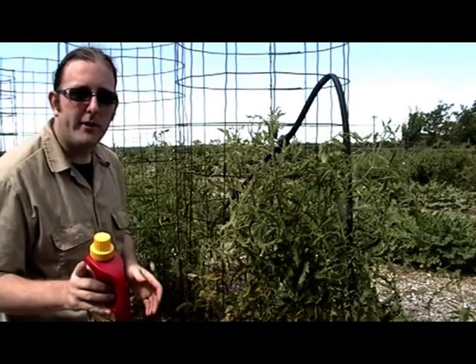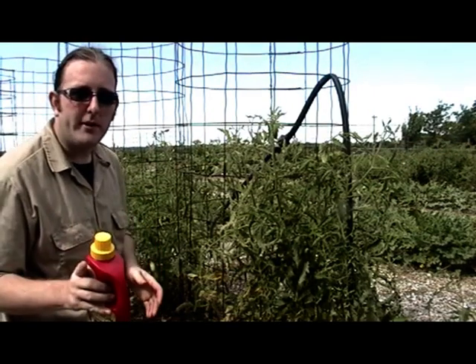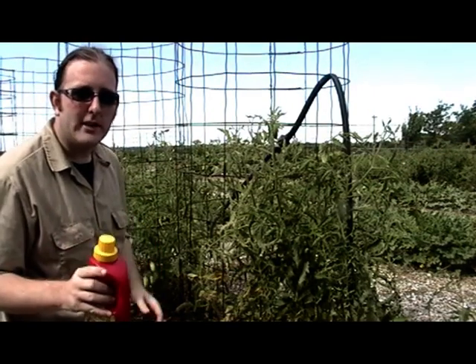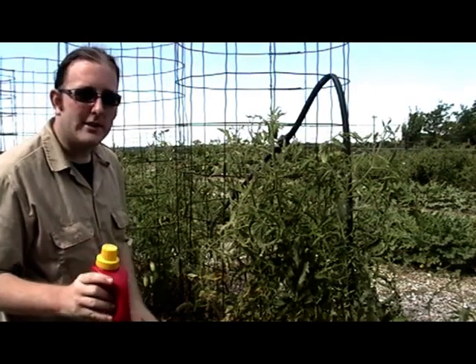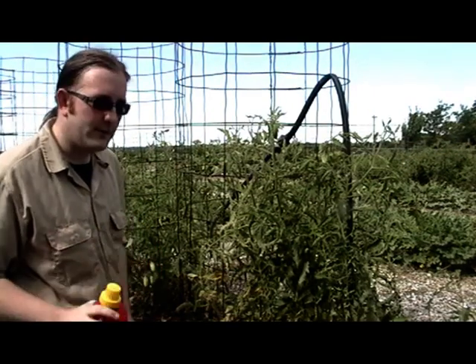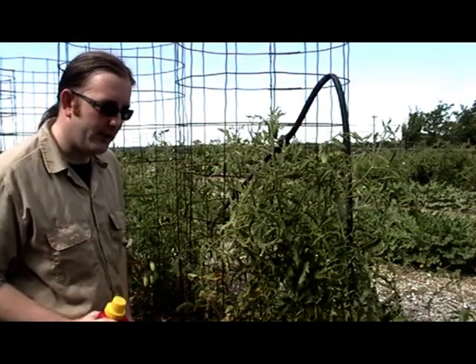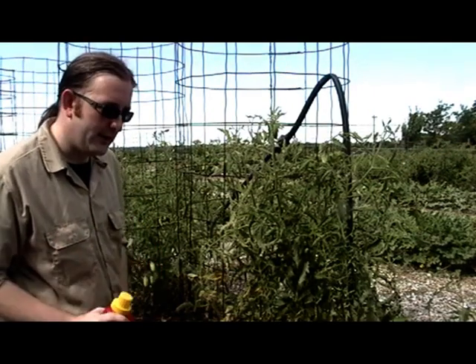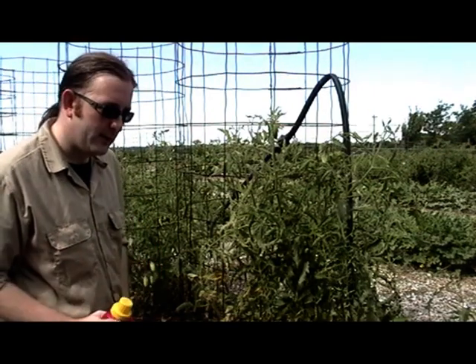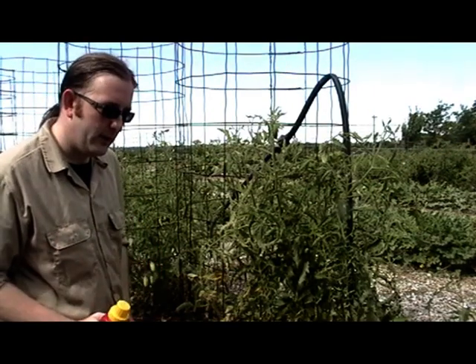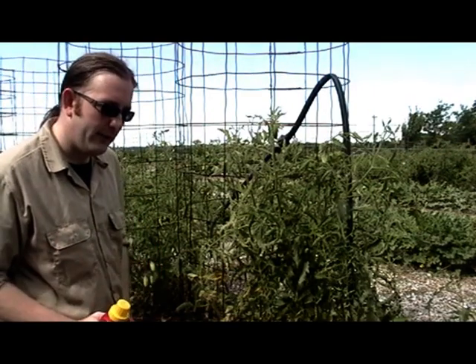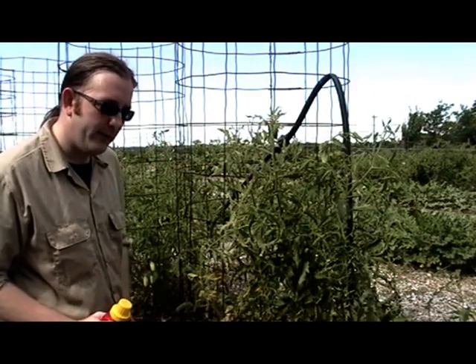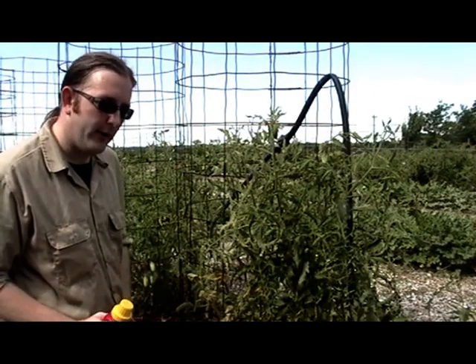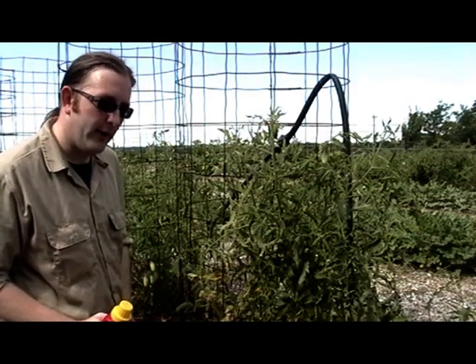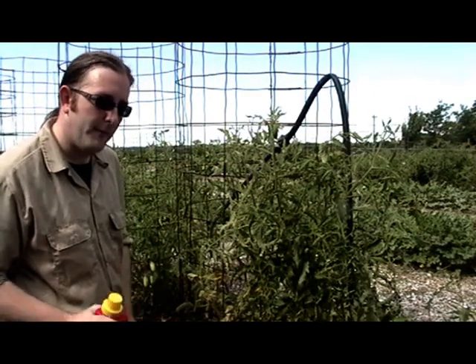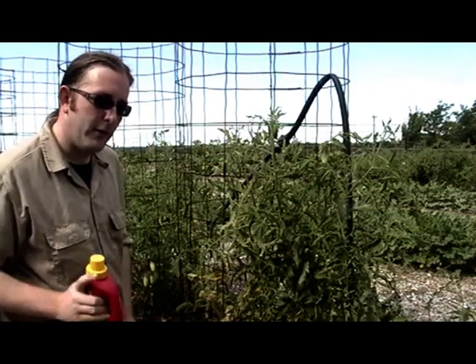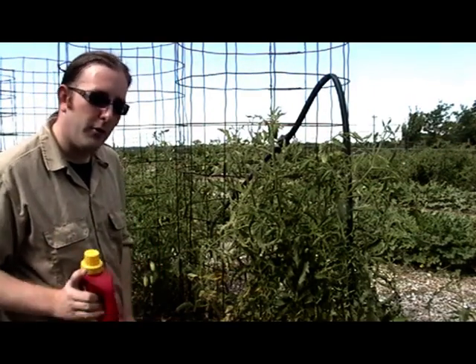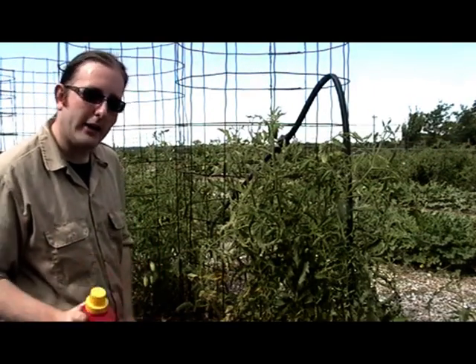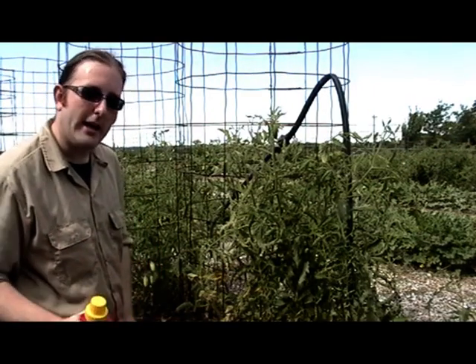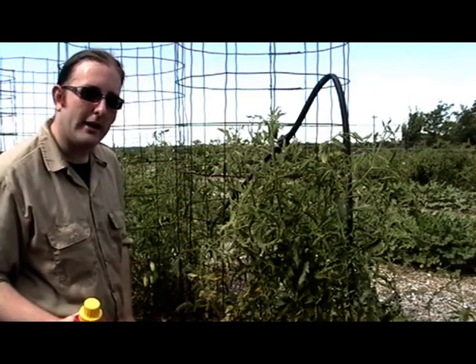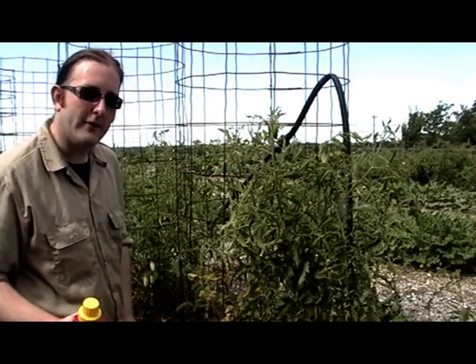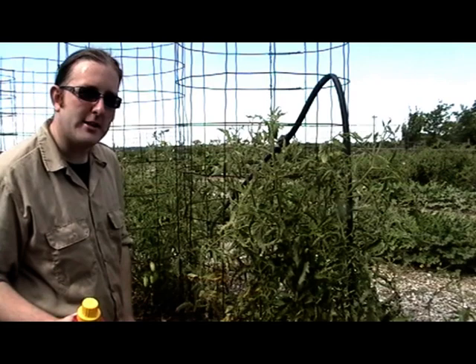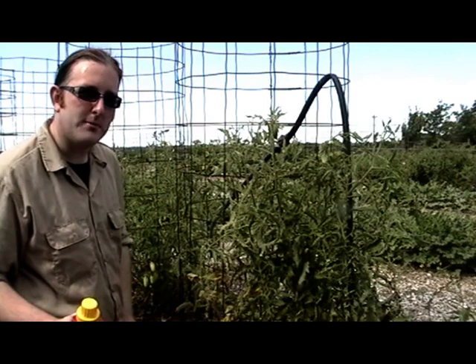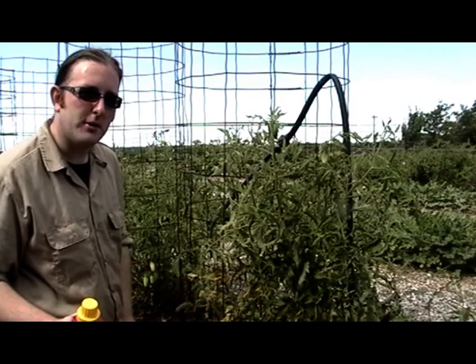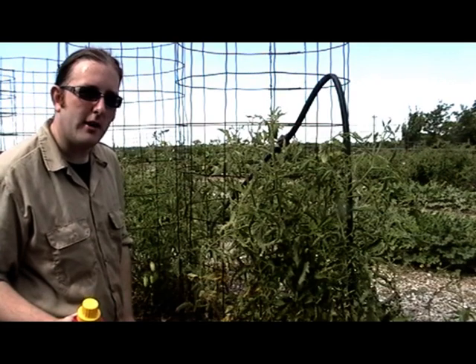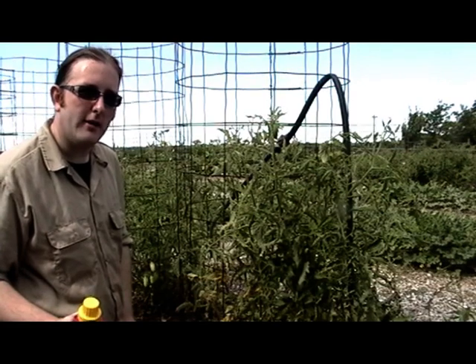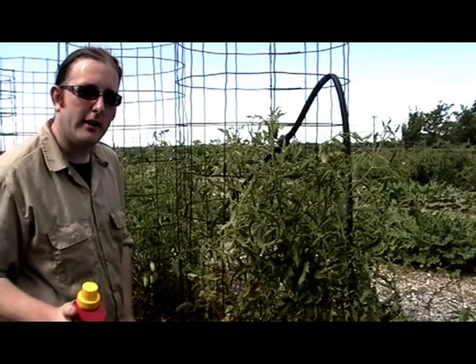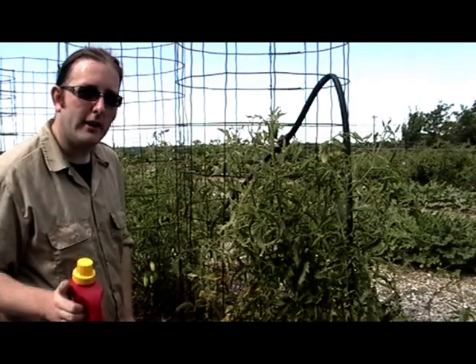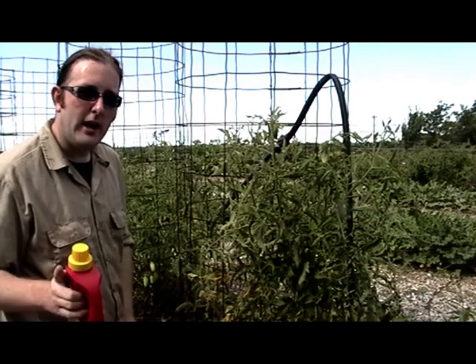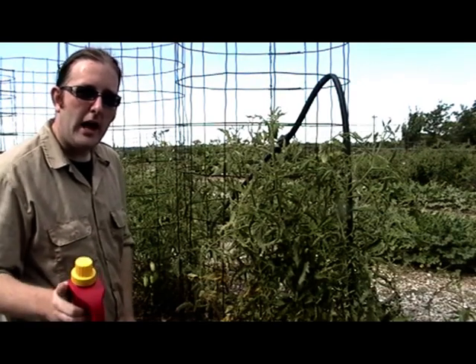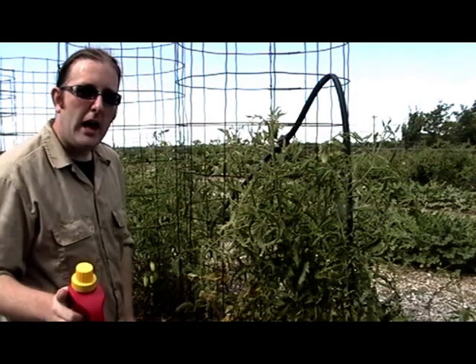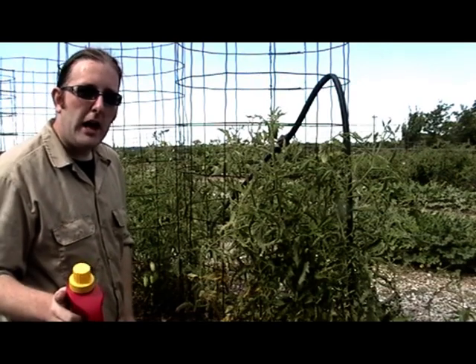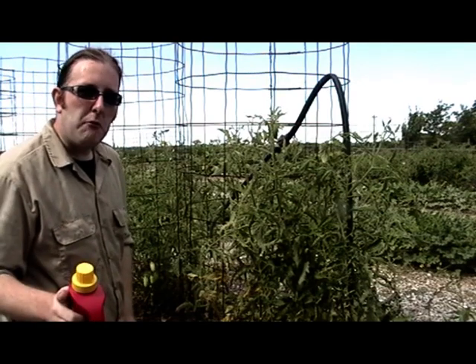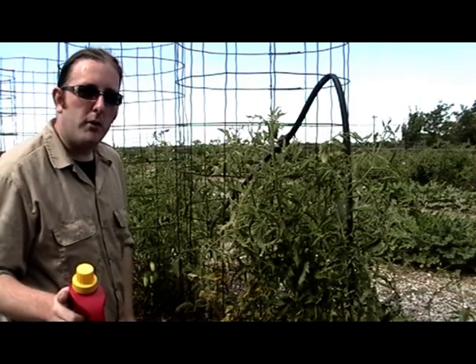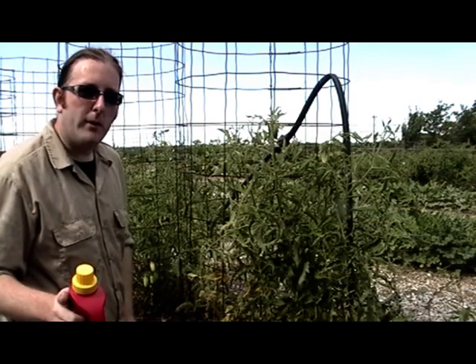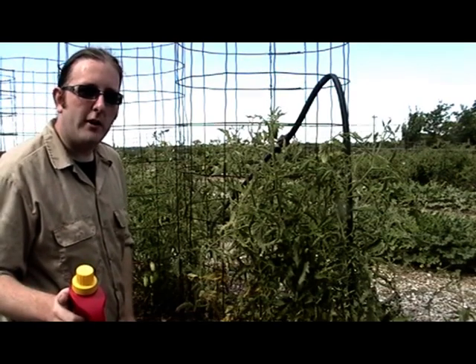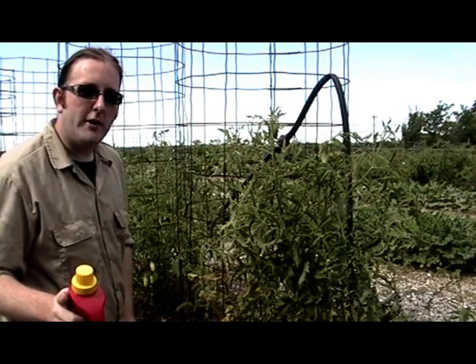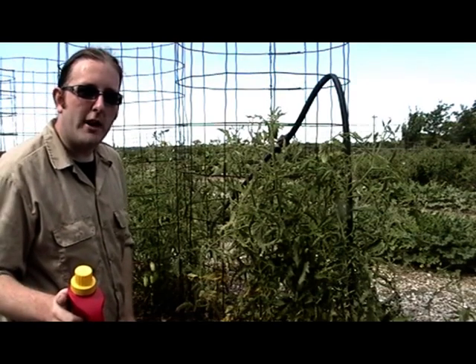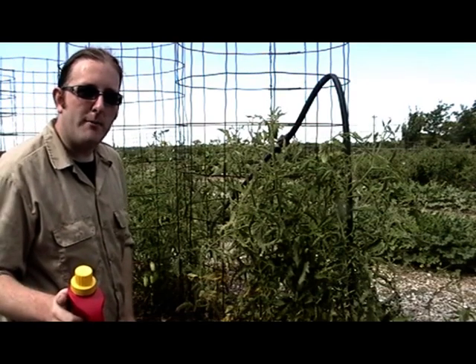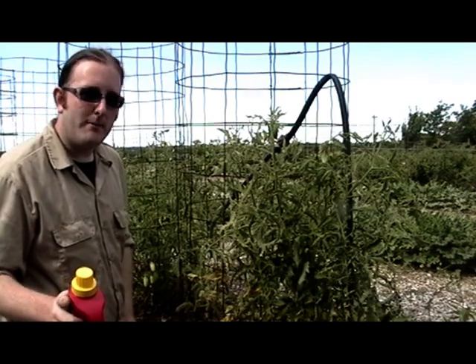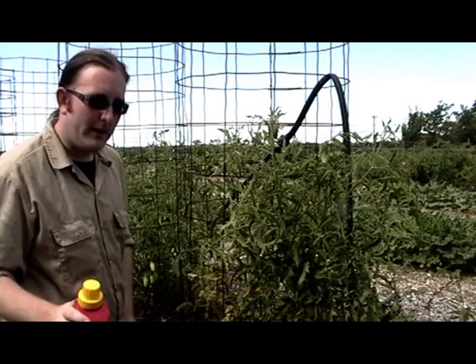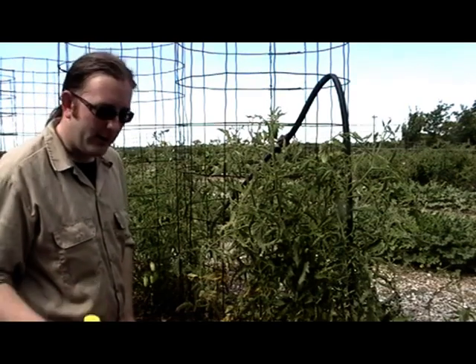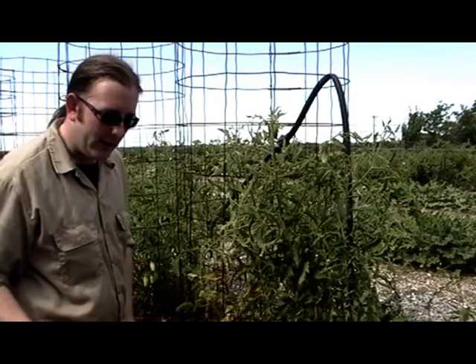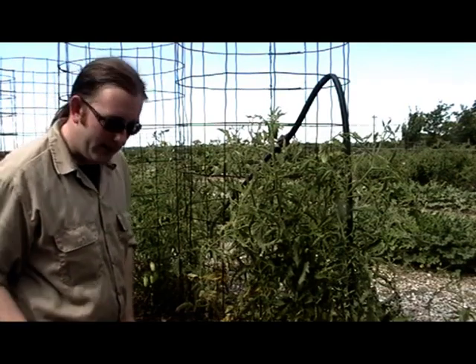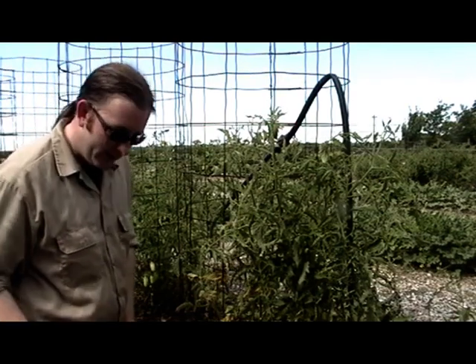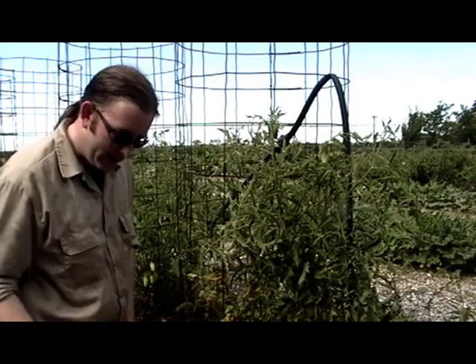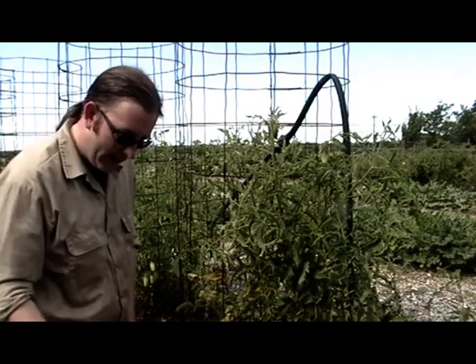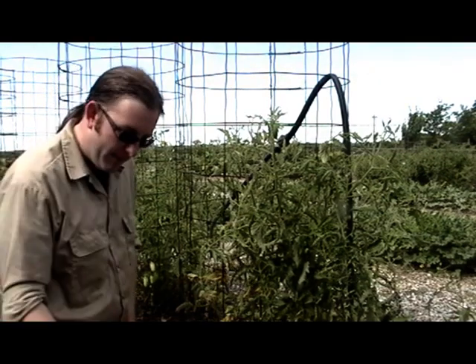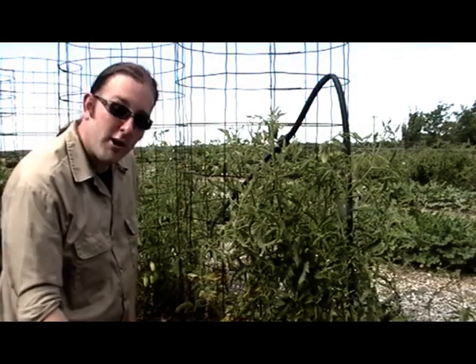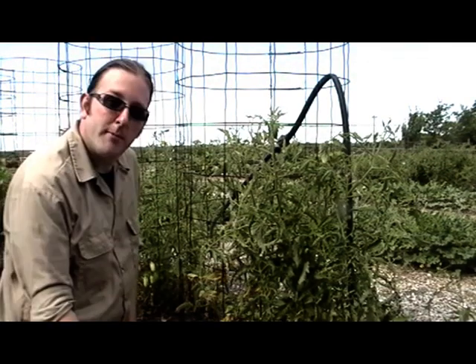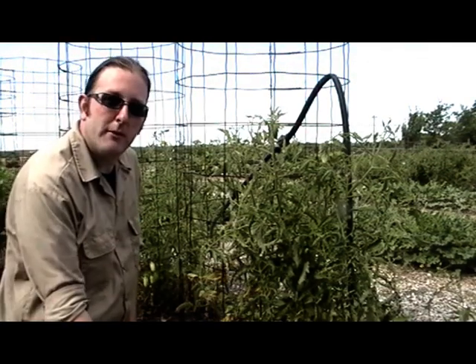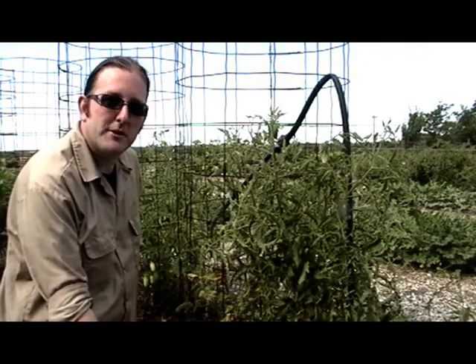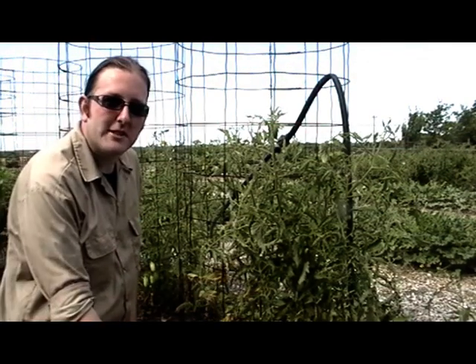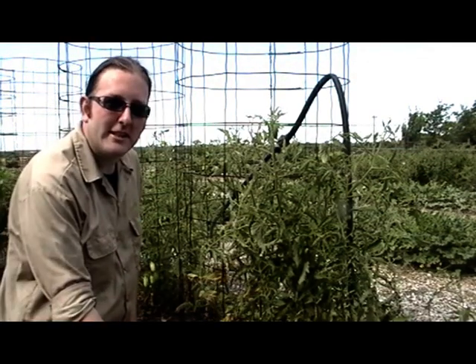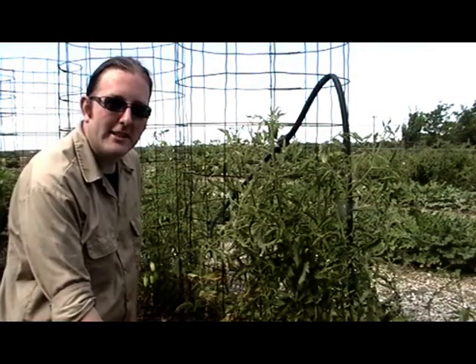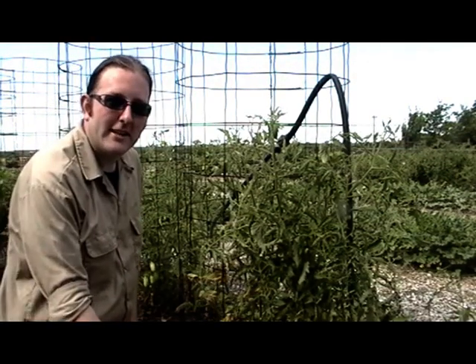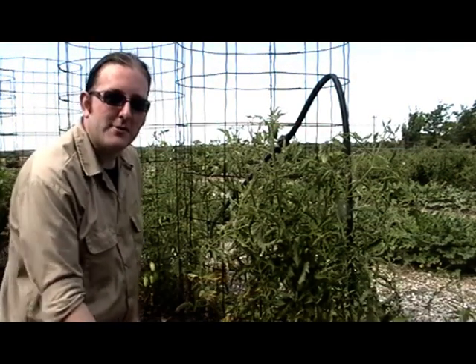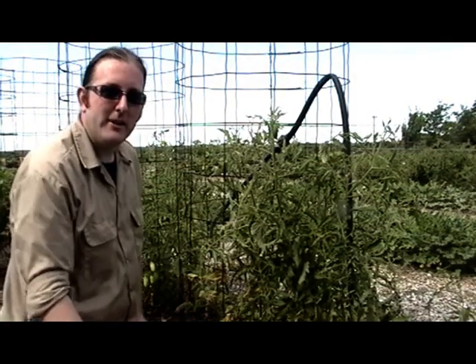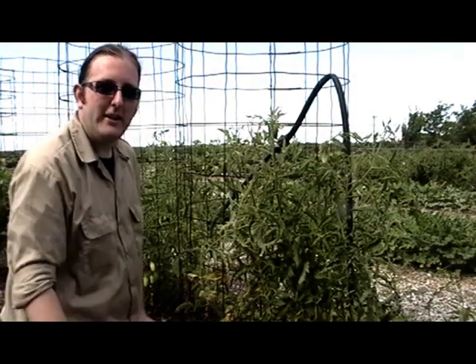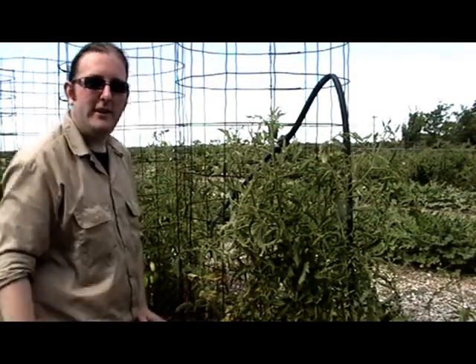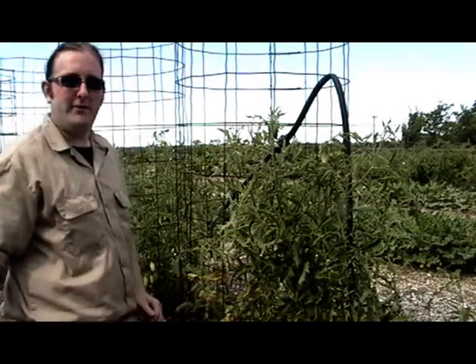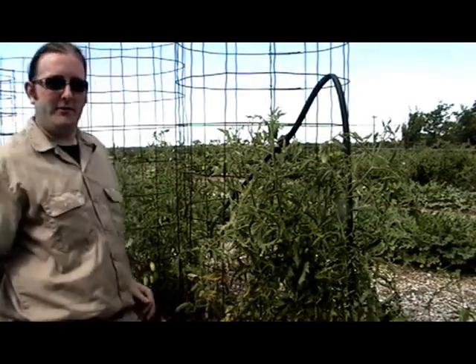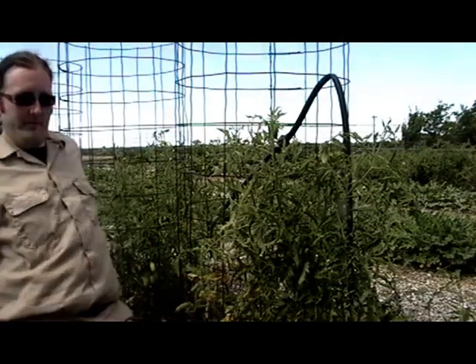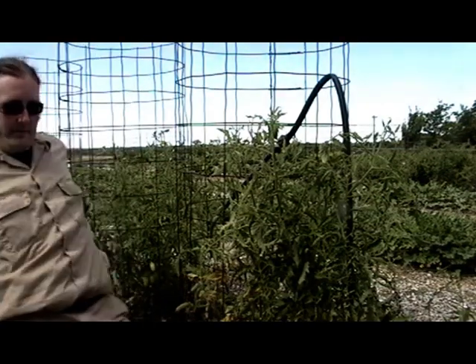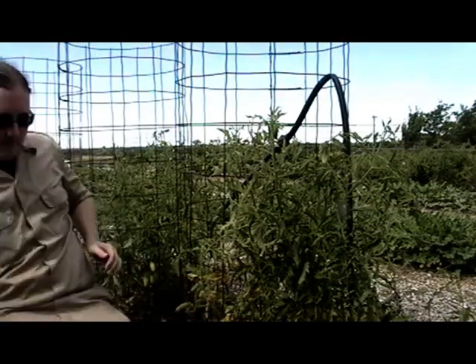Those are the important lessons for this week from Organic Vegetable Gardening, where we learn how to be better gardeners. I'm Obi — we'll see you next week.